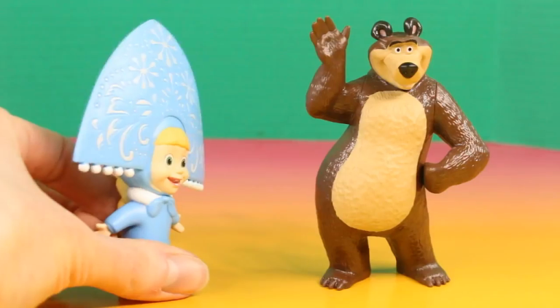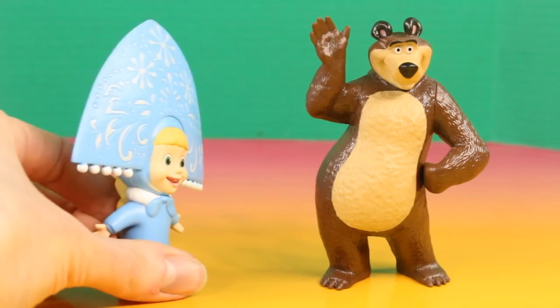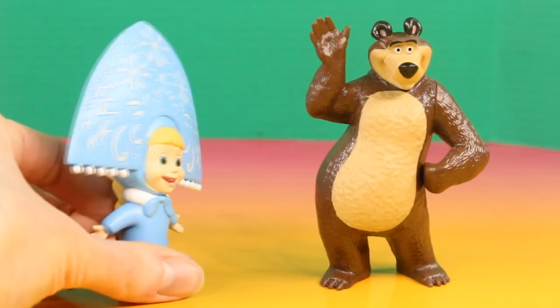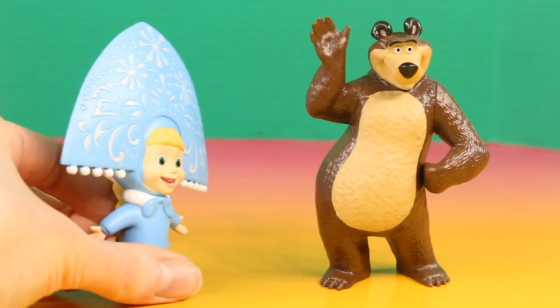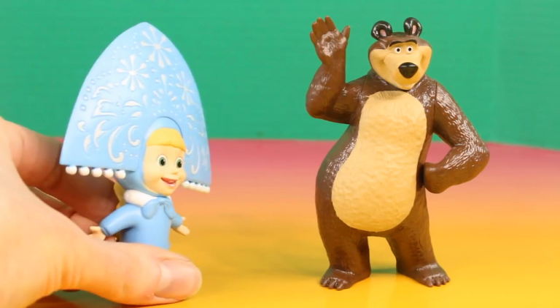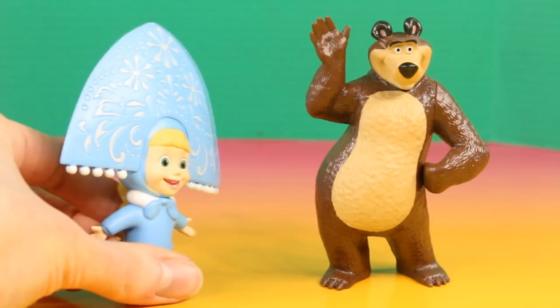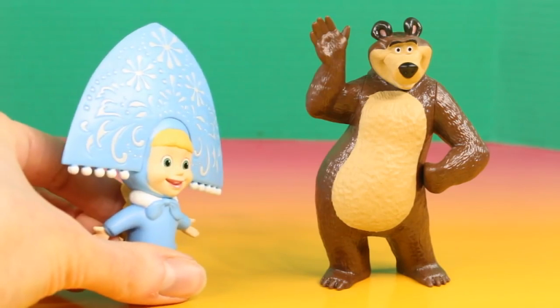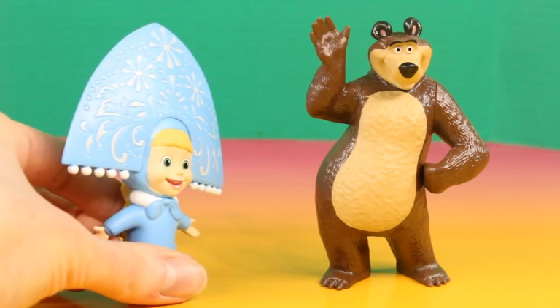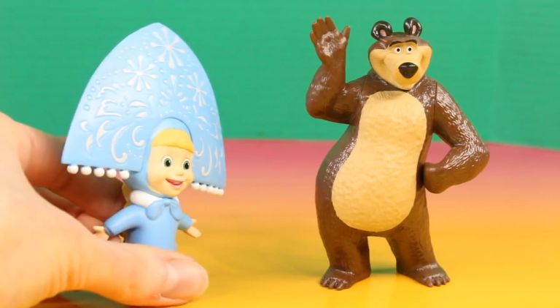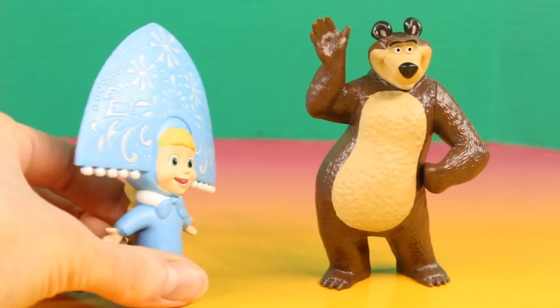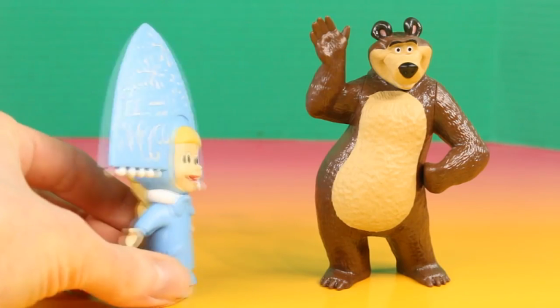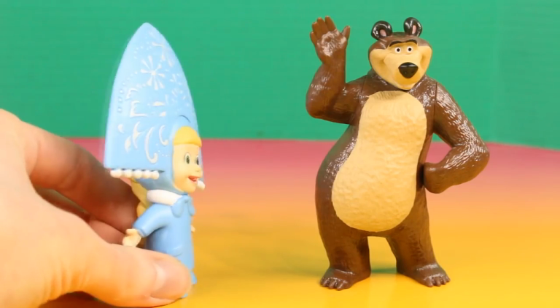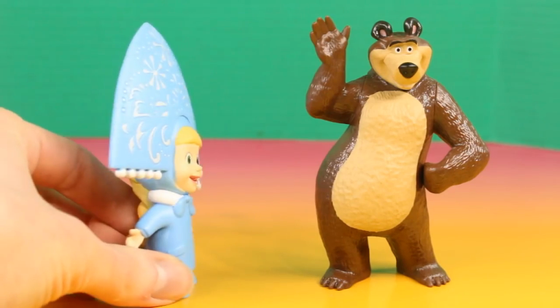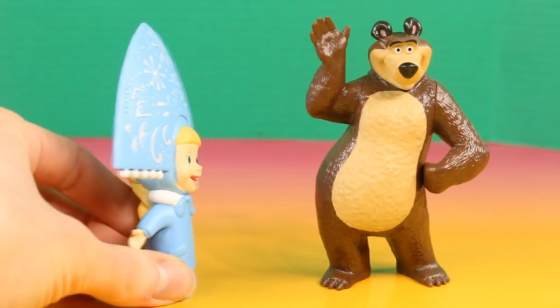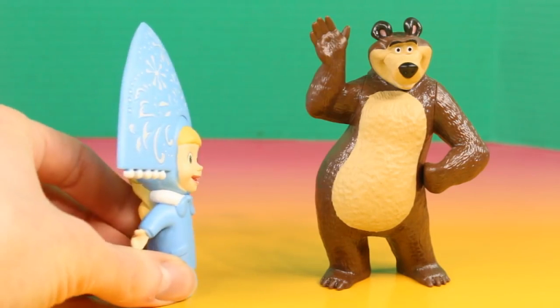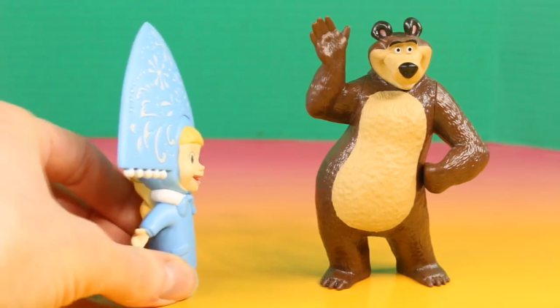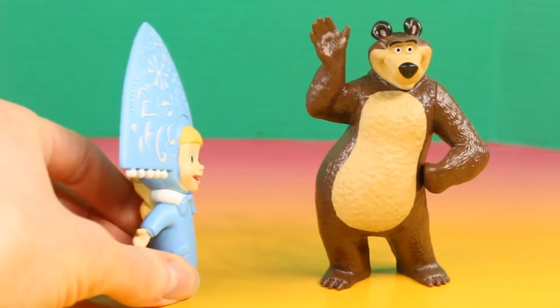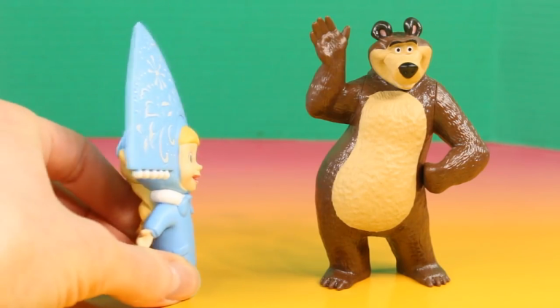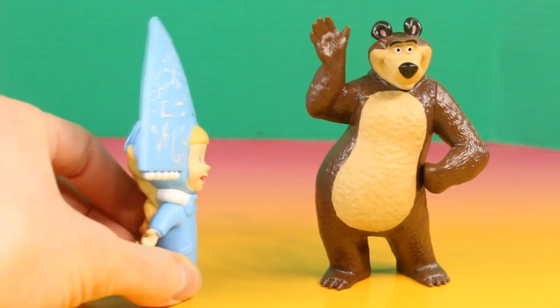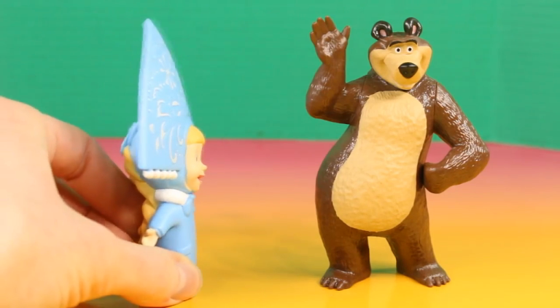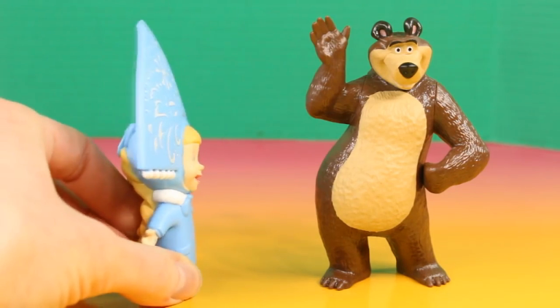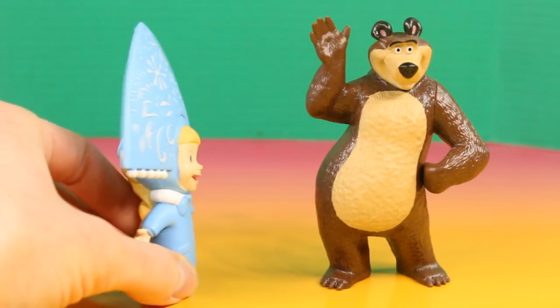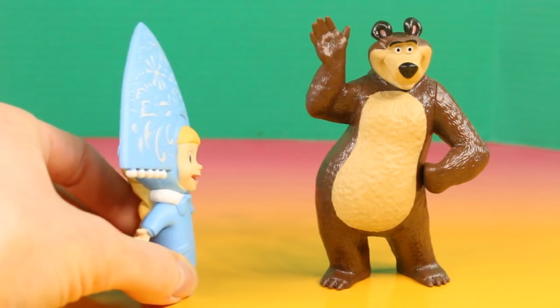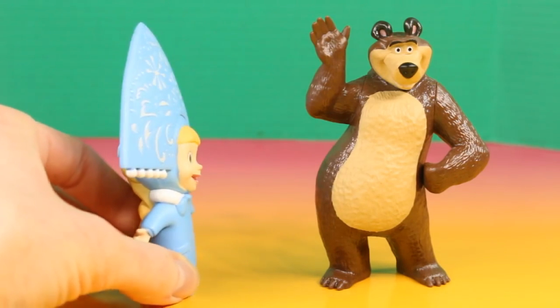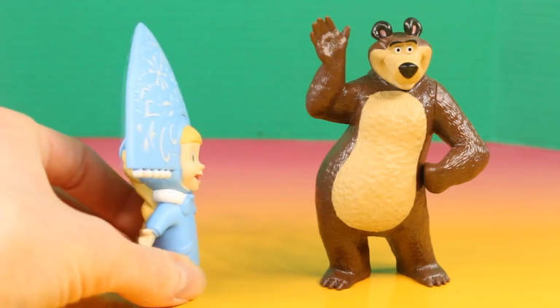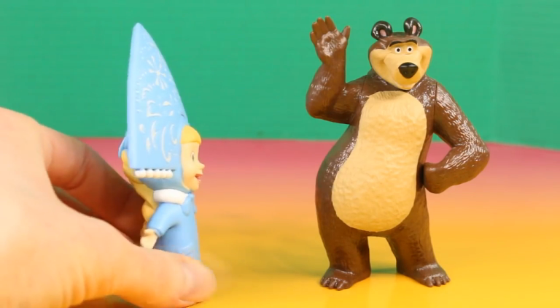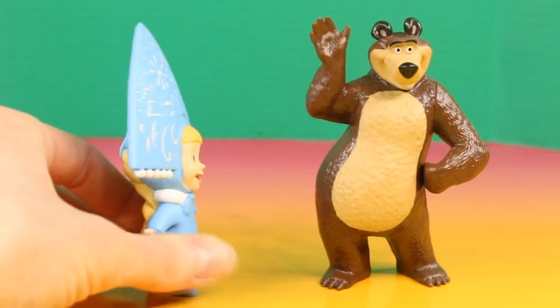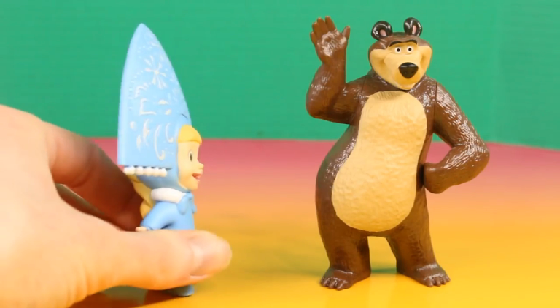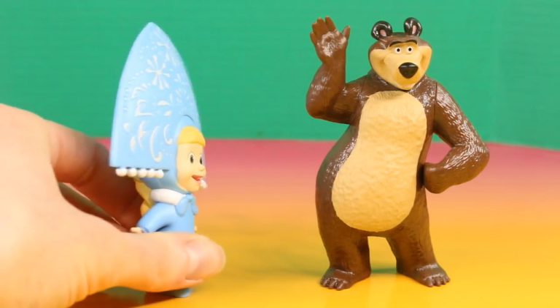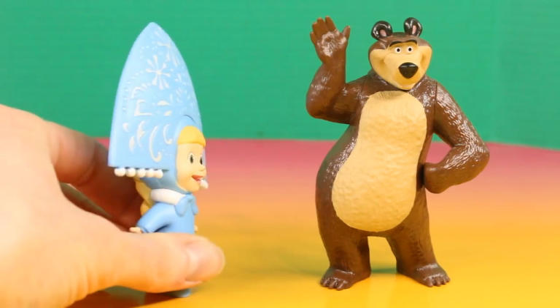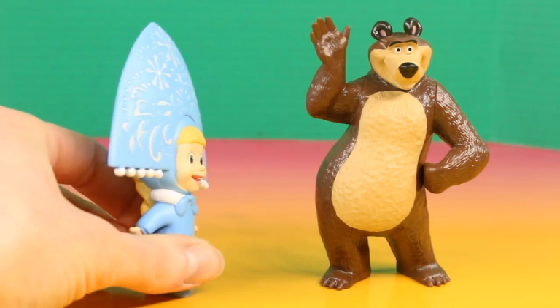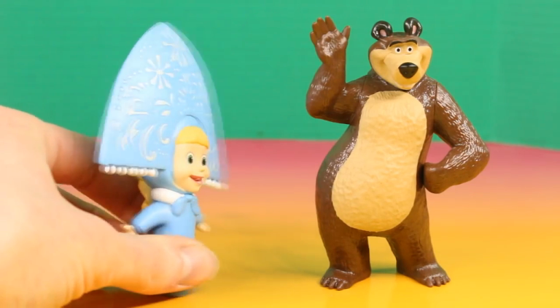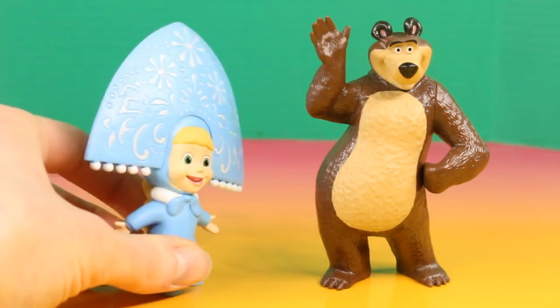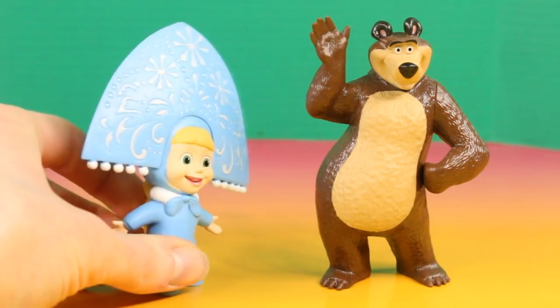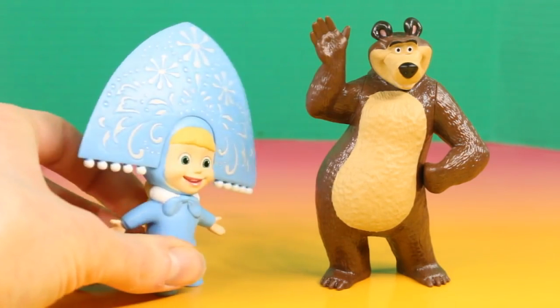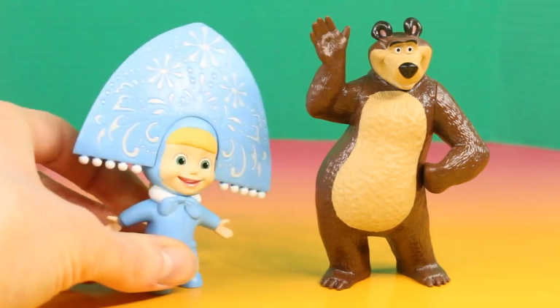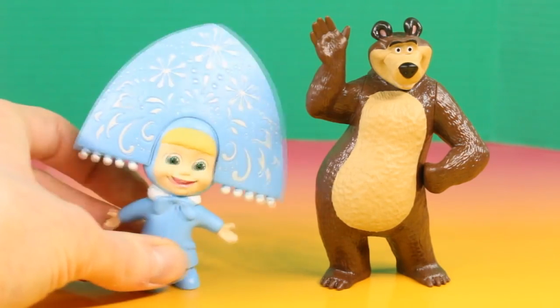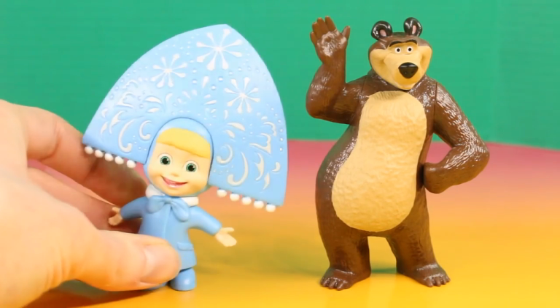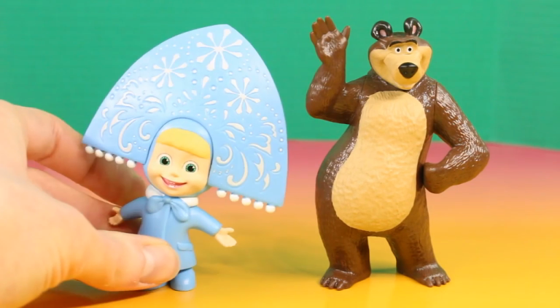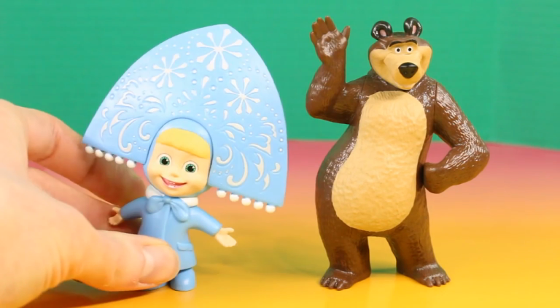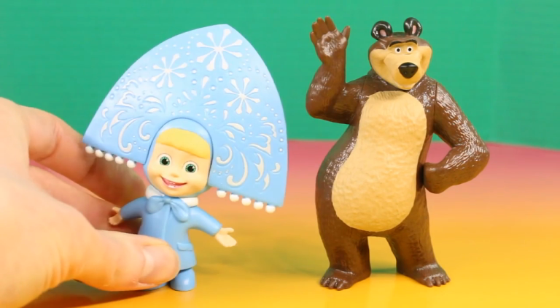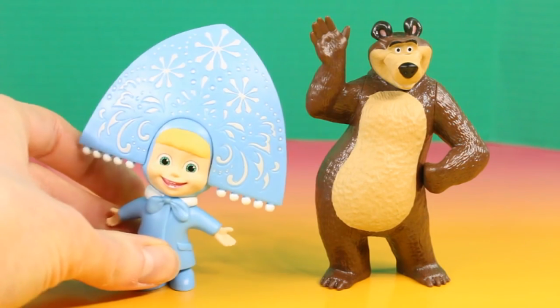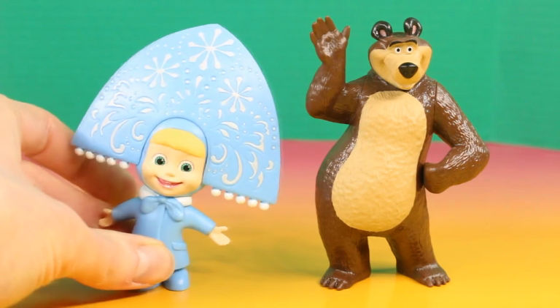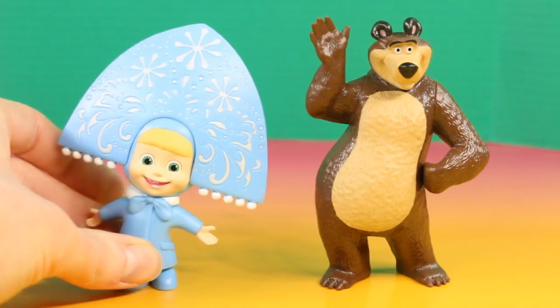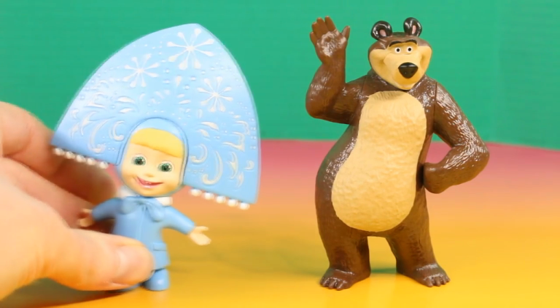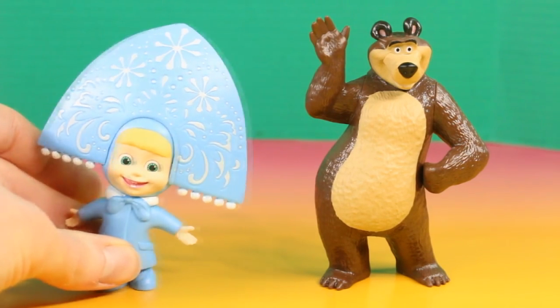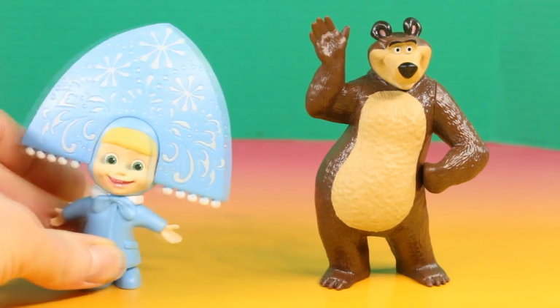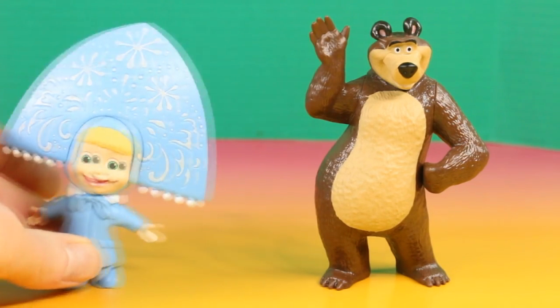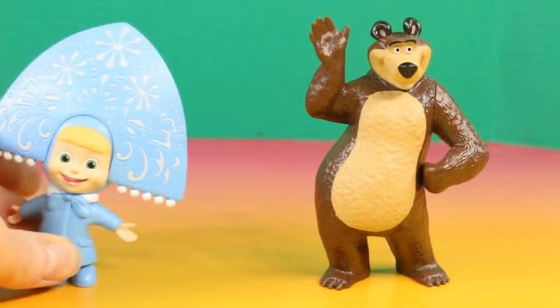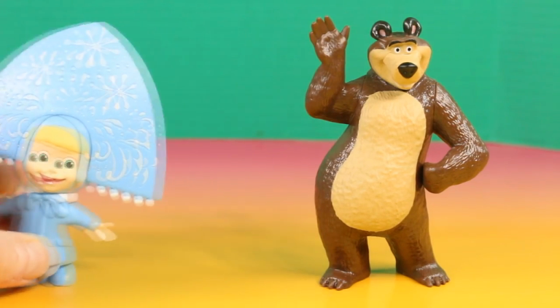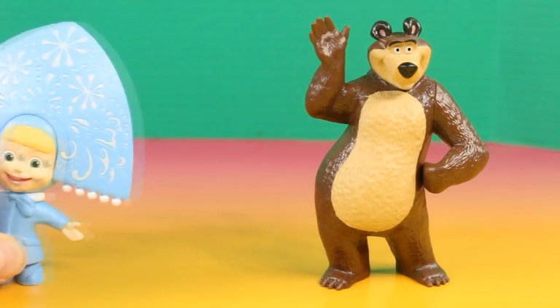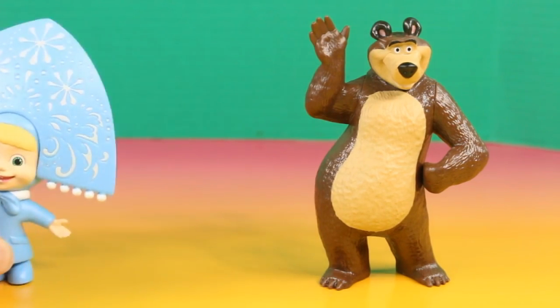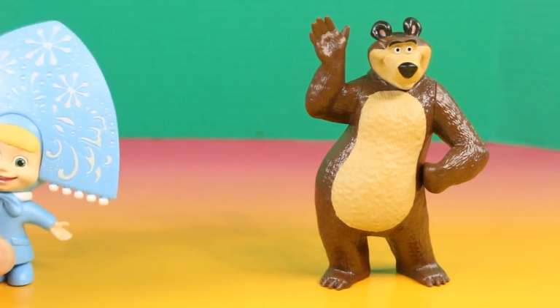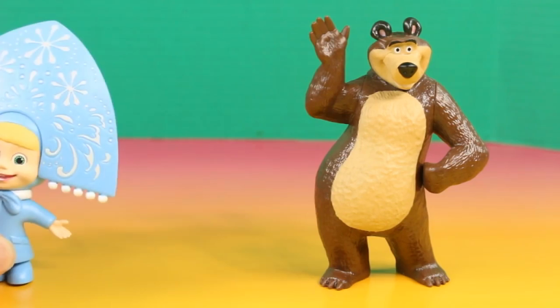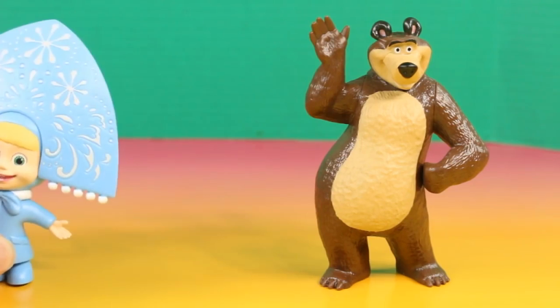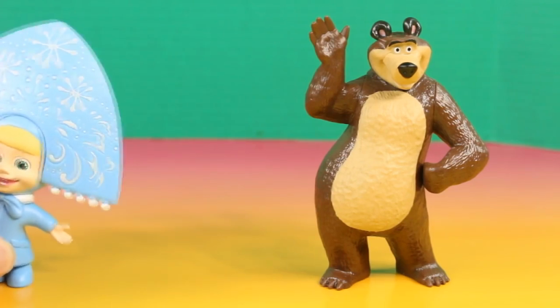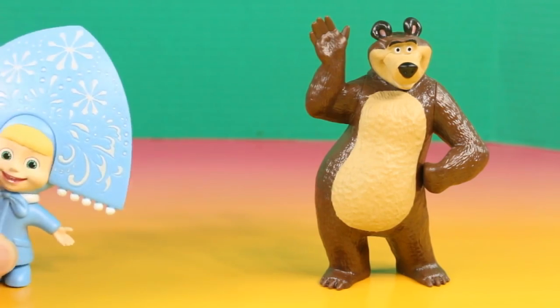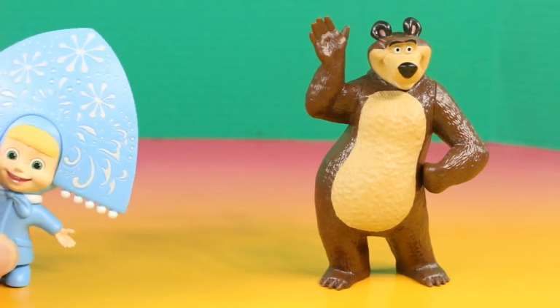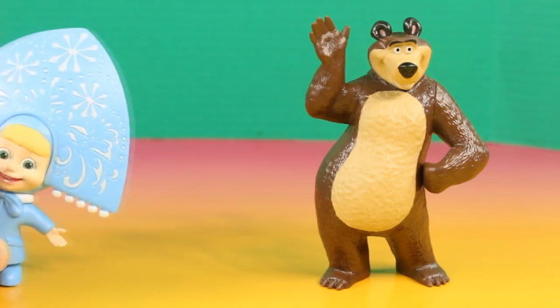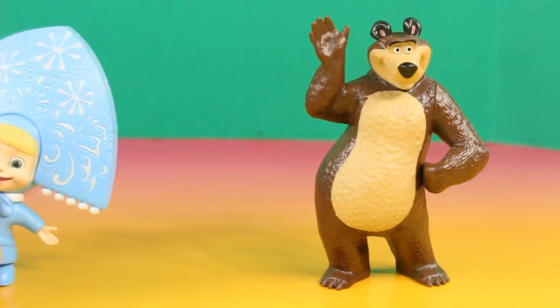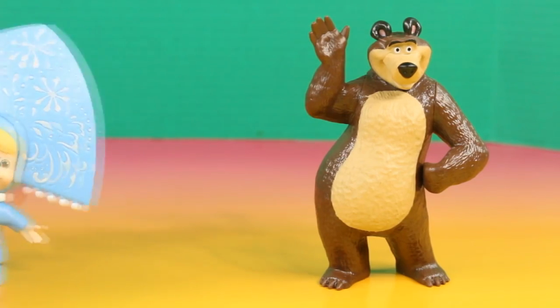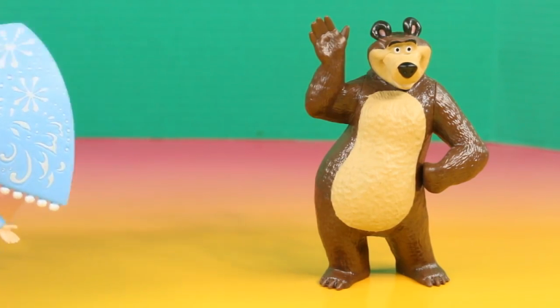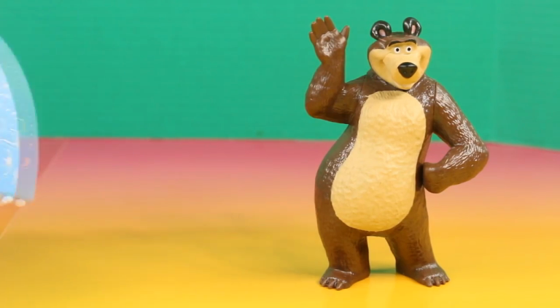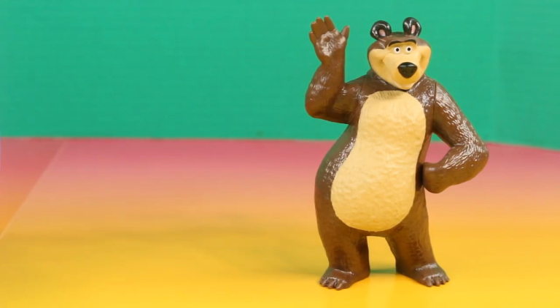Well, I had a nice time, Bear. I will see you tomorrow. I'm gonna have a new arrow.